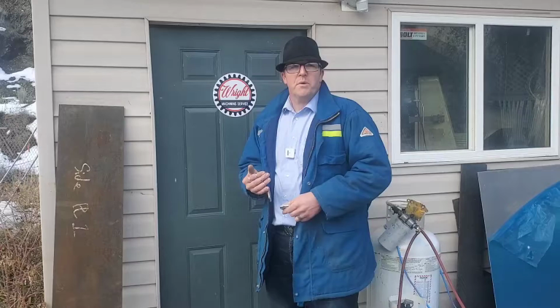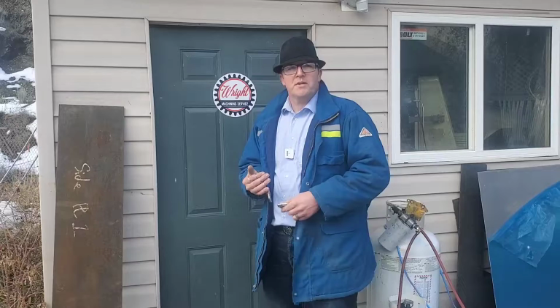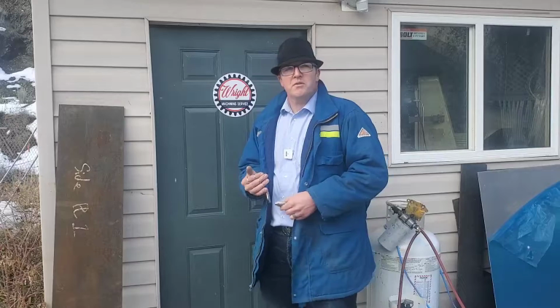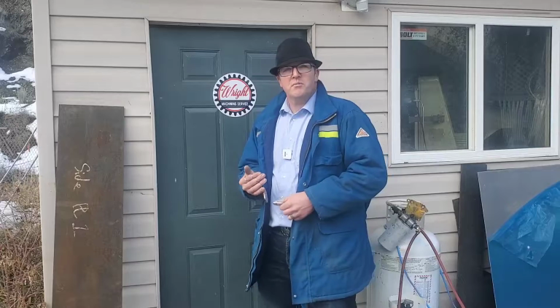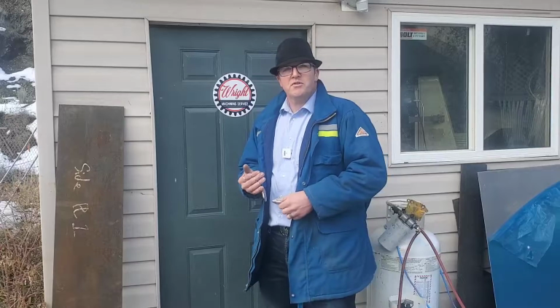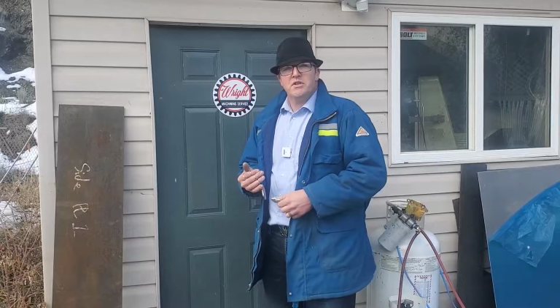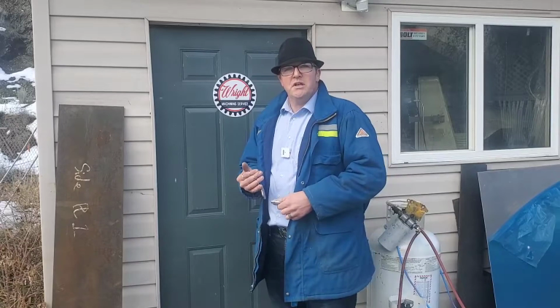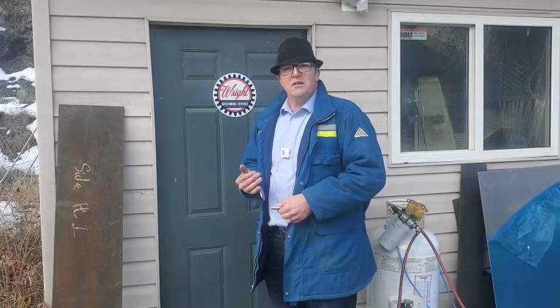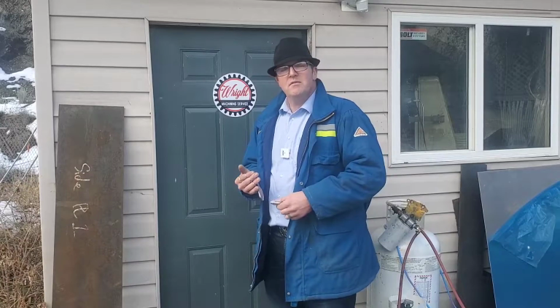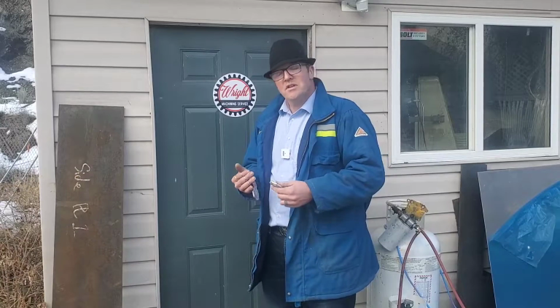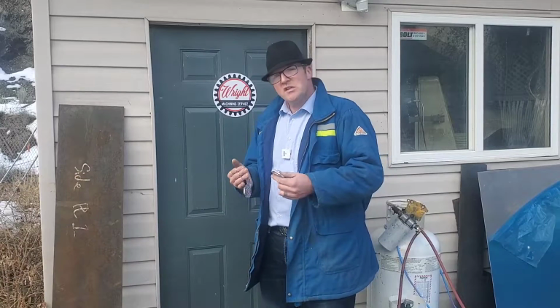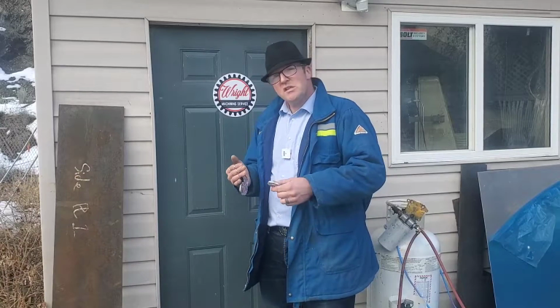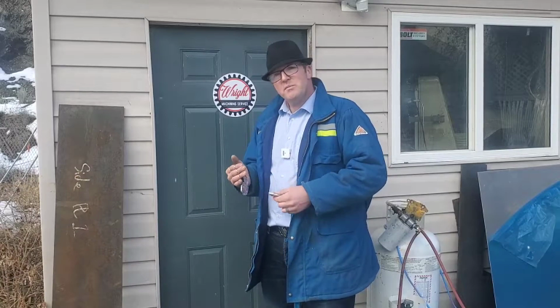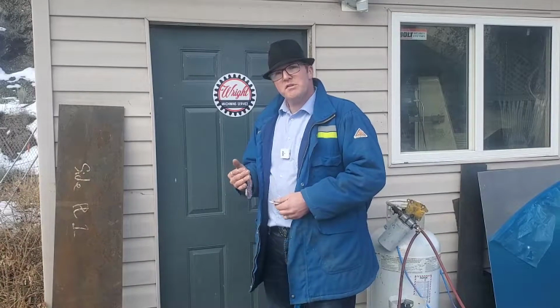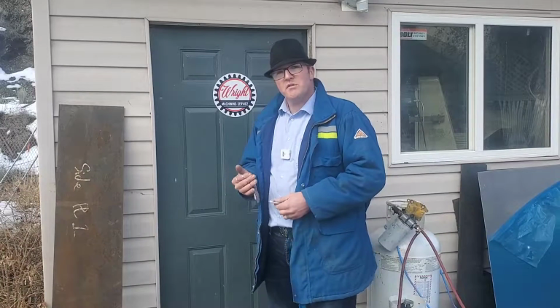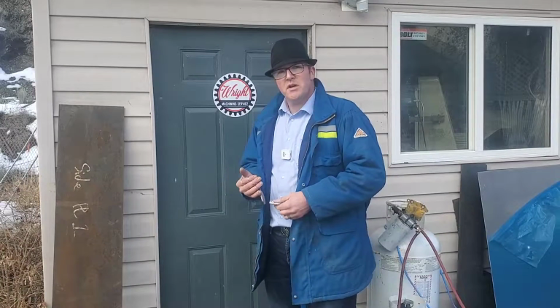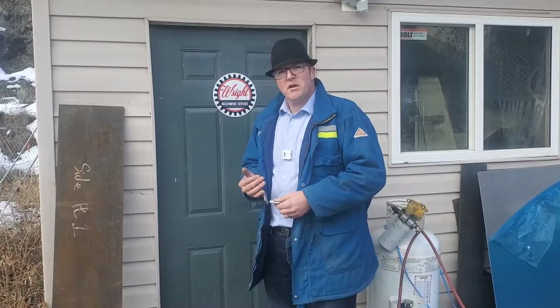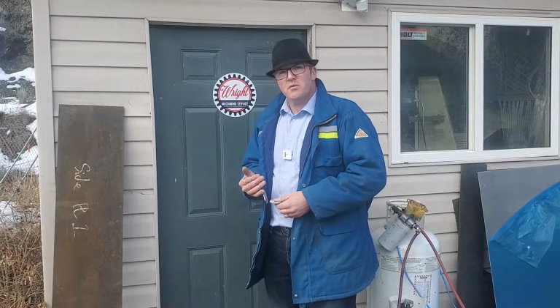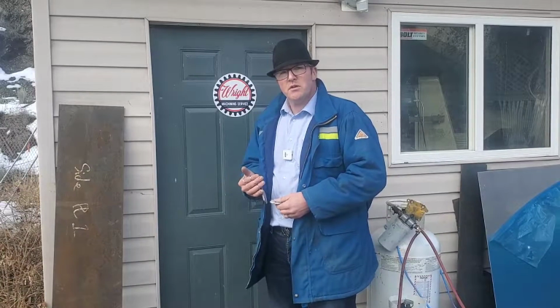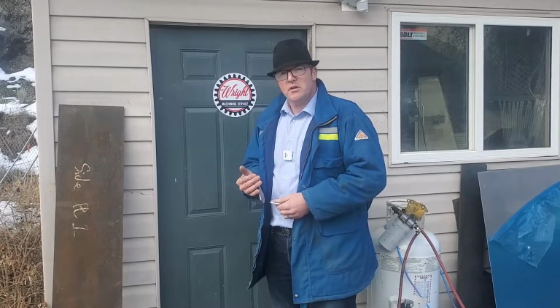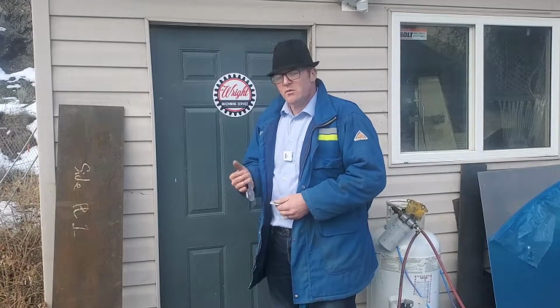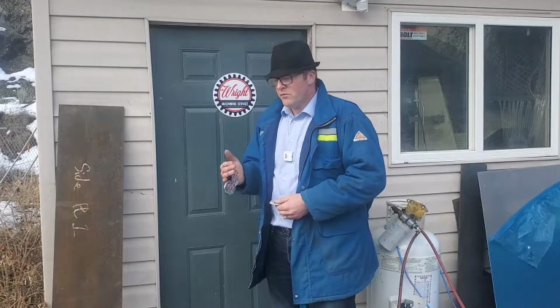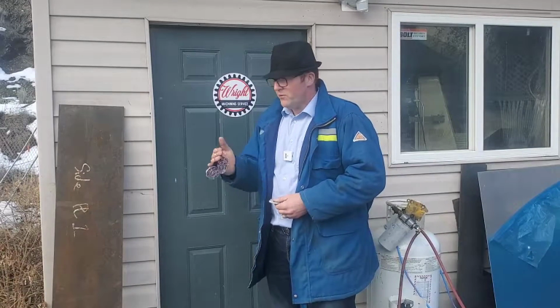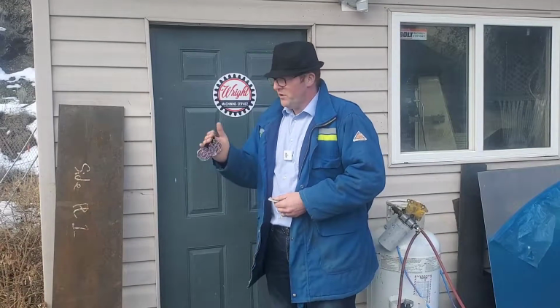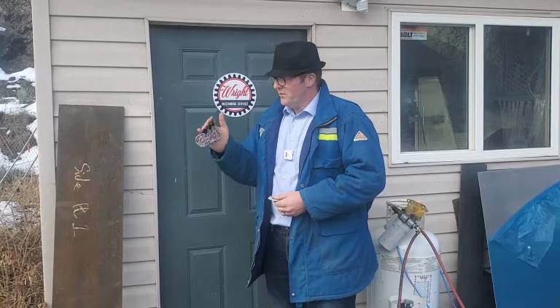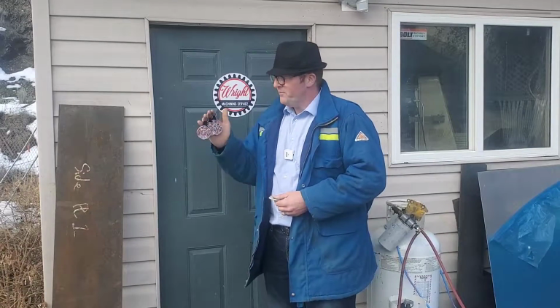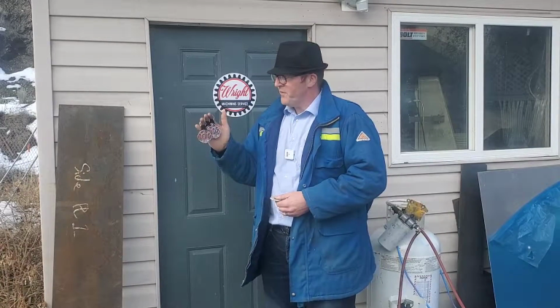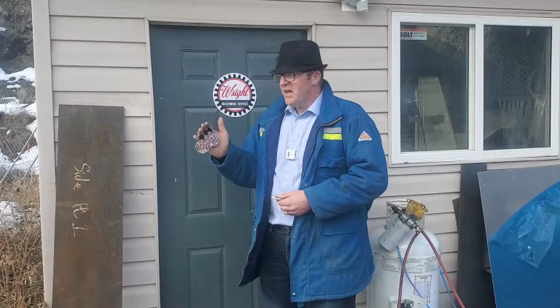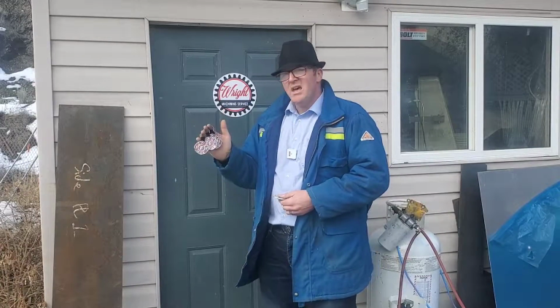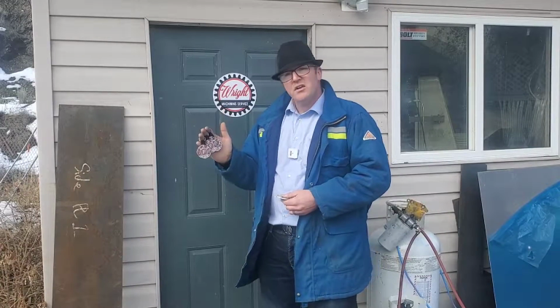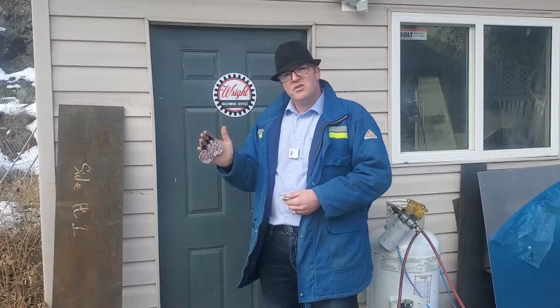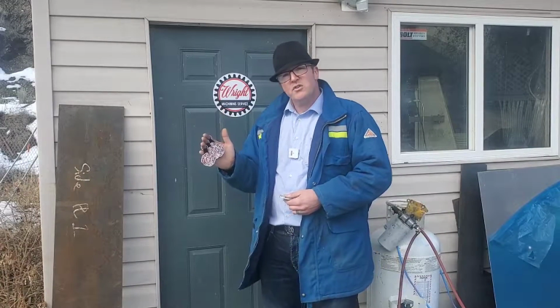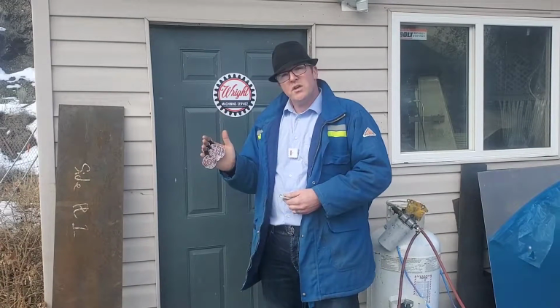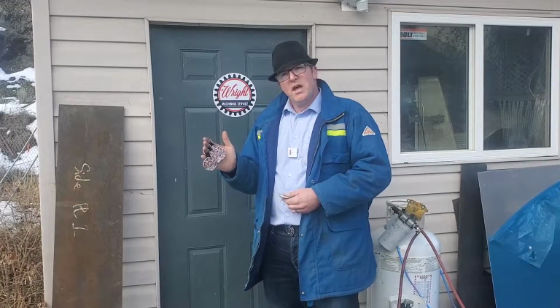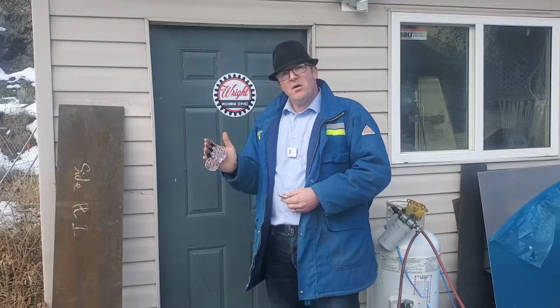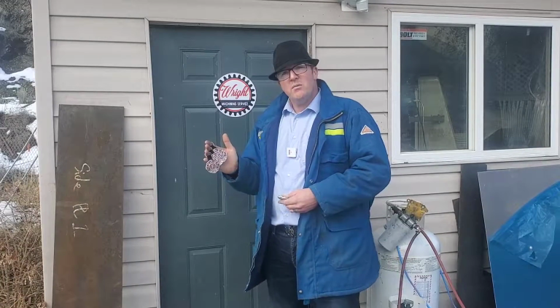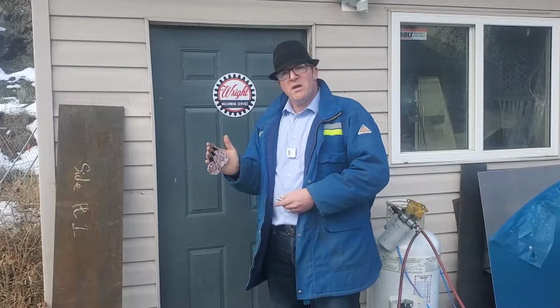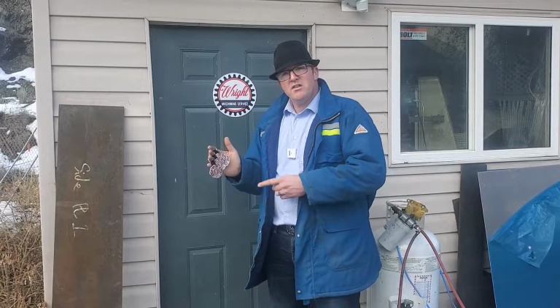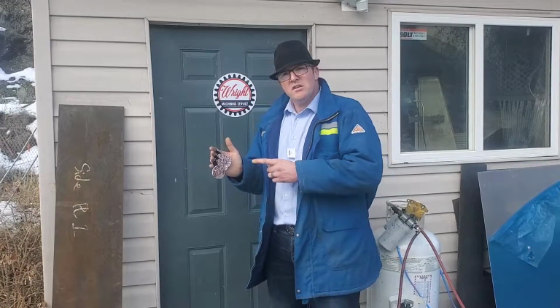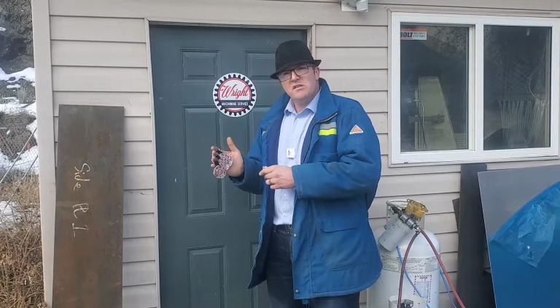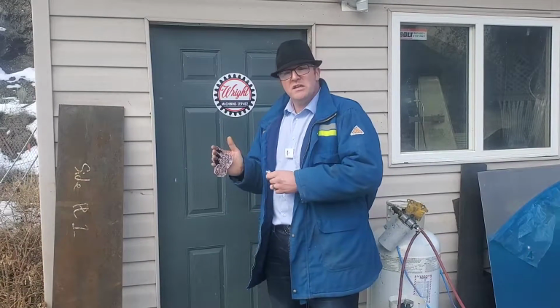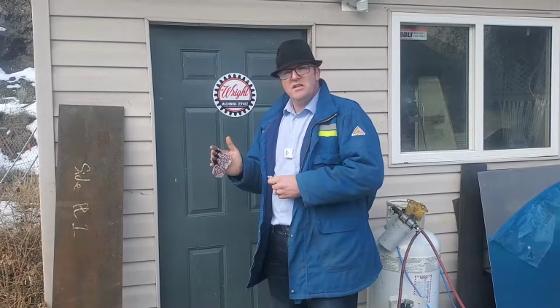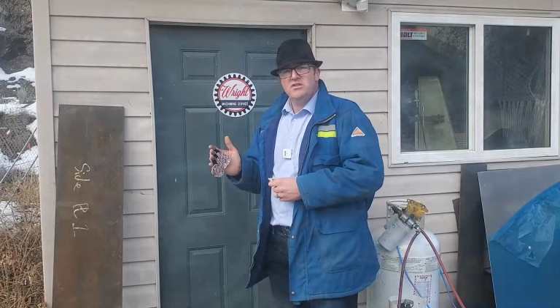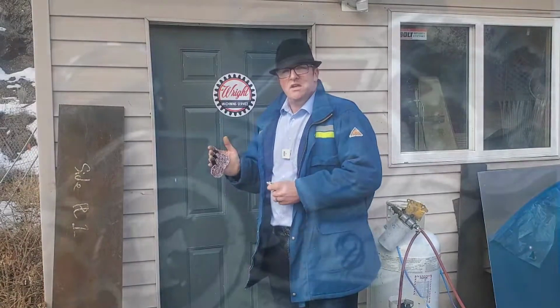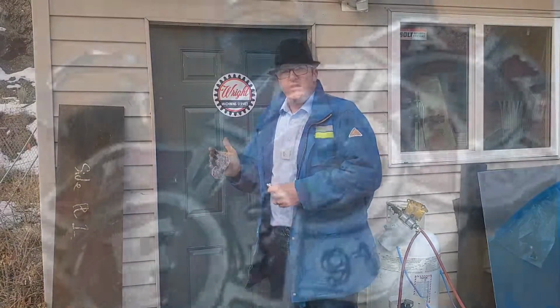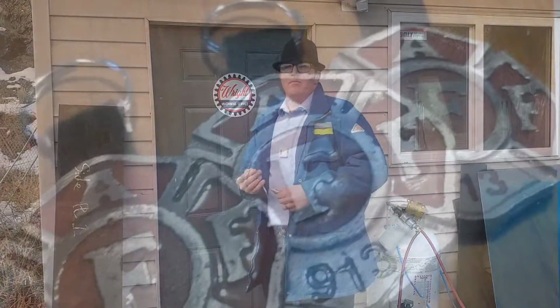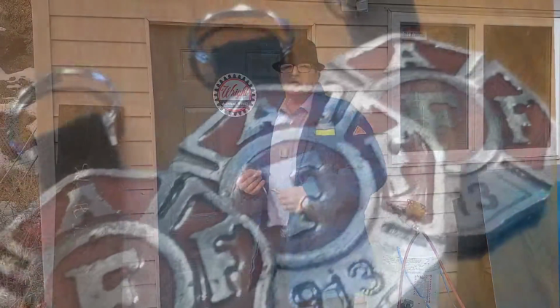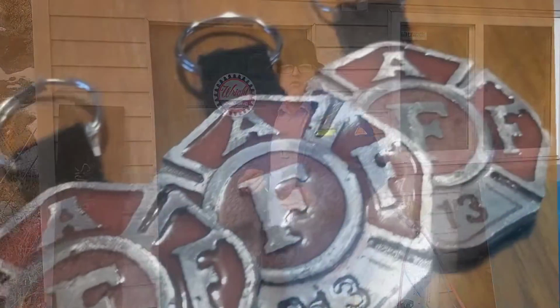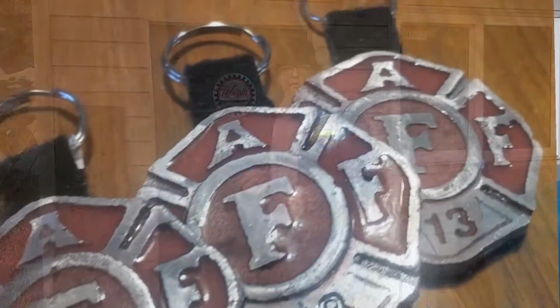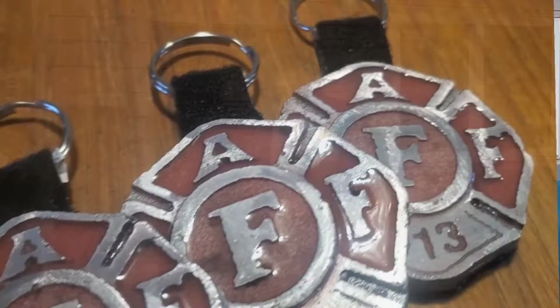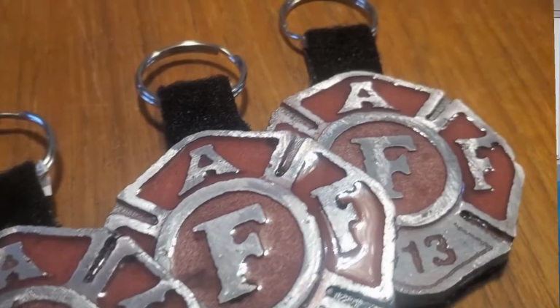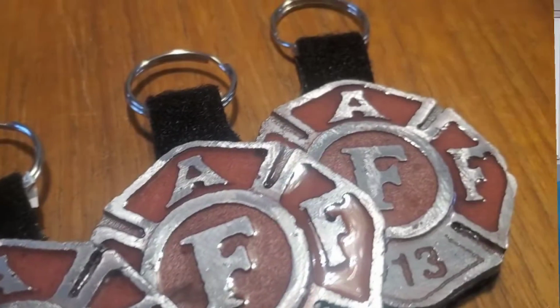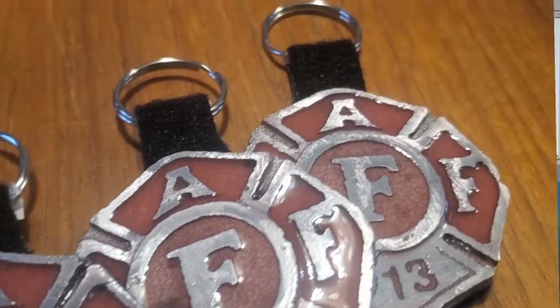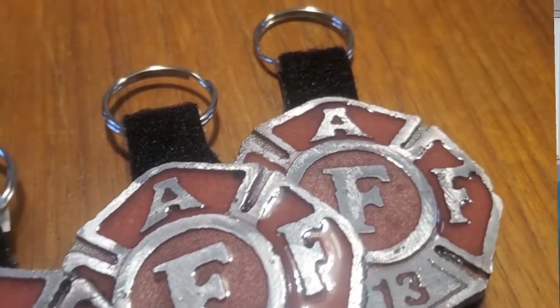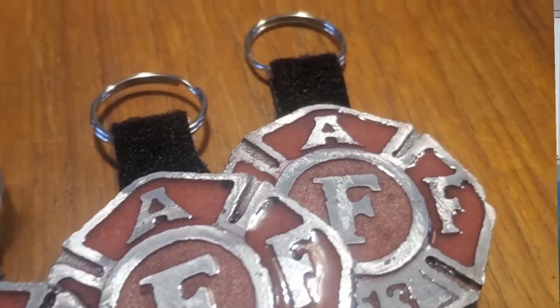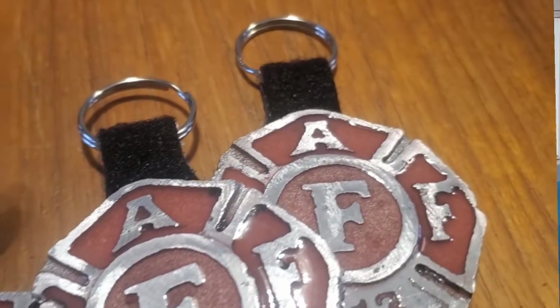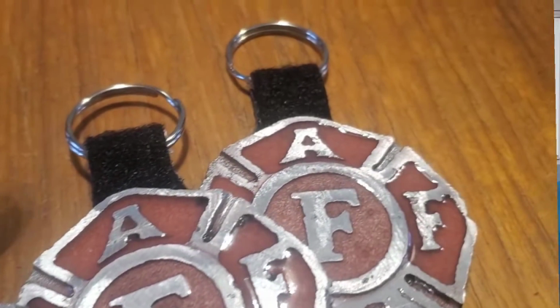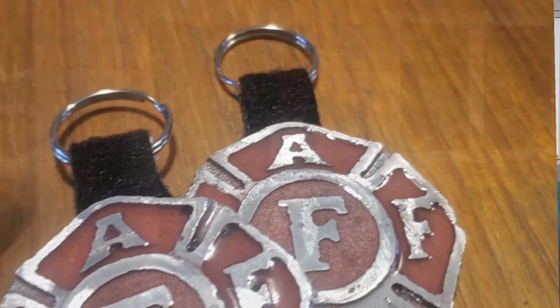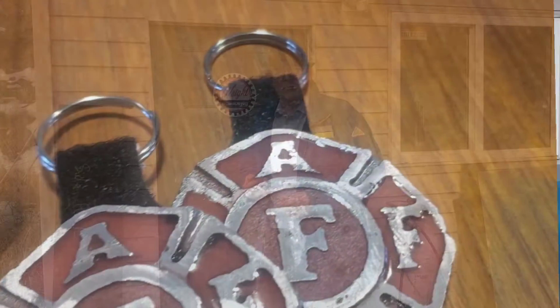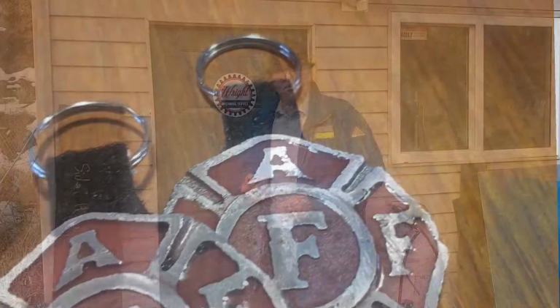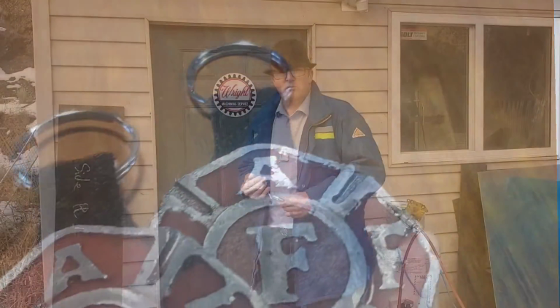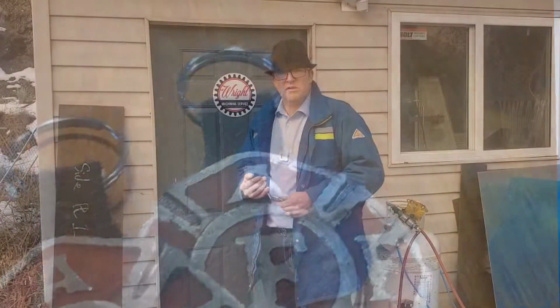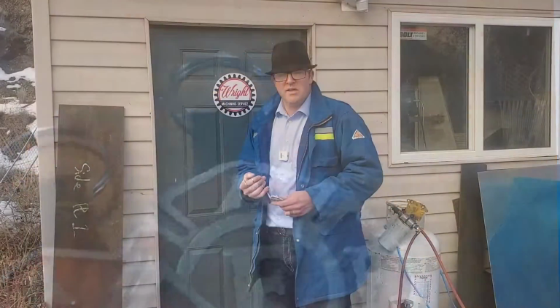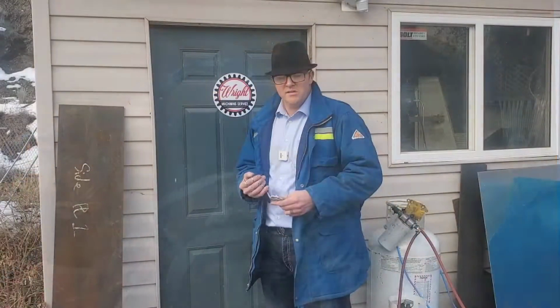Welcome back to Right Machining. In this episode, I've got a really good one for you. I'm going to show you how I make these keychains through the lost foam casting process.